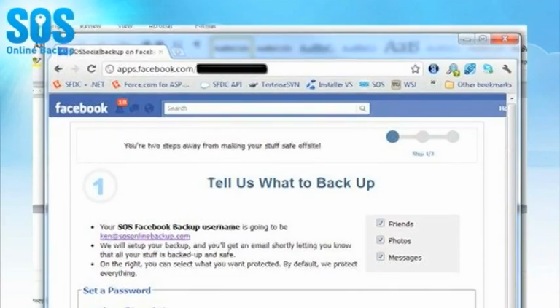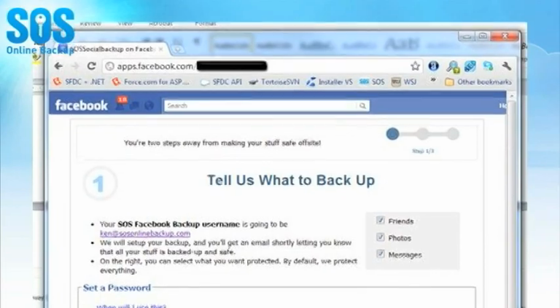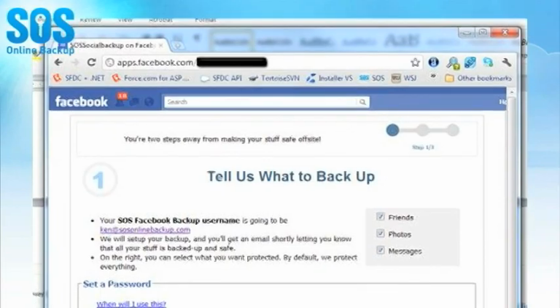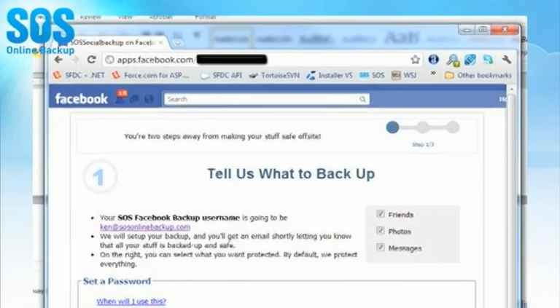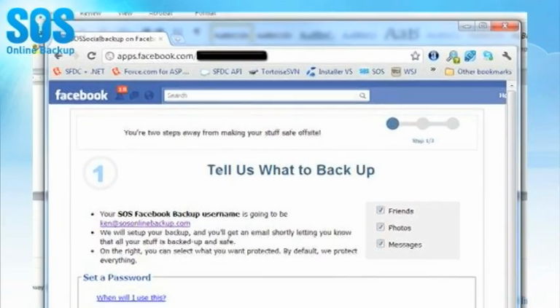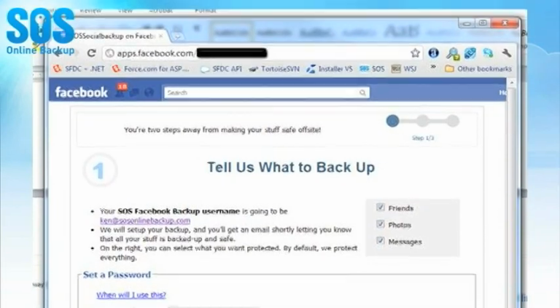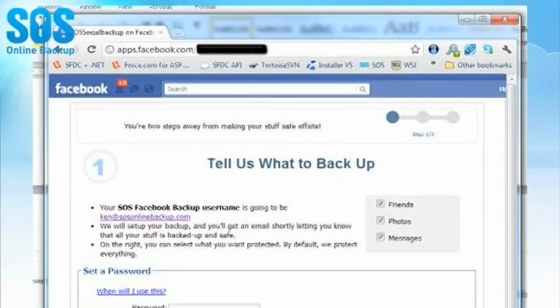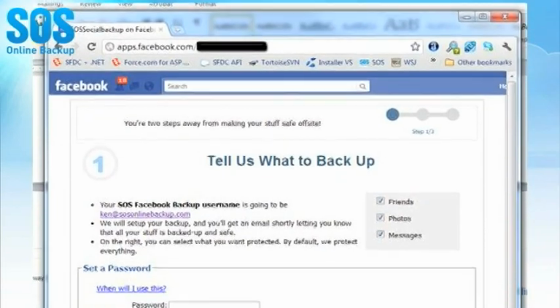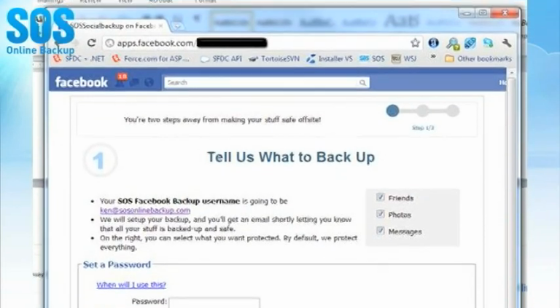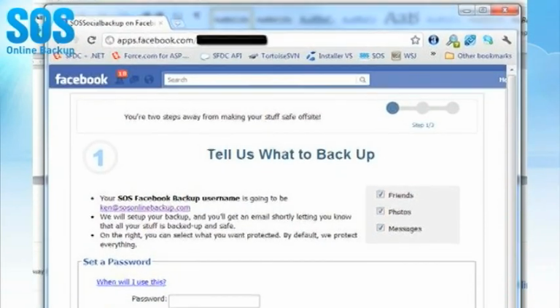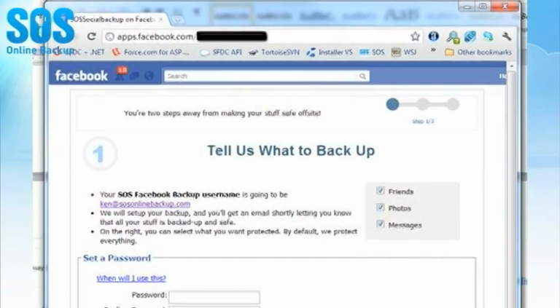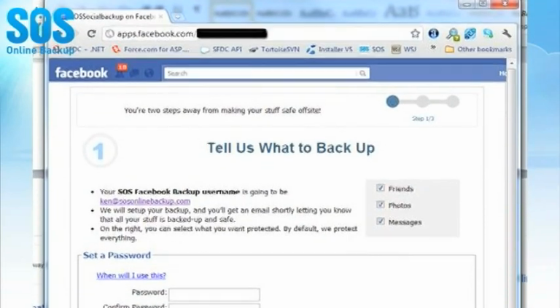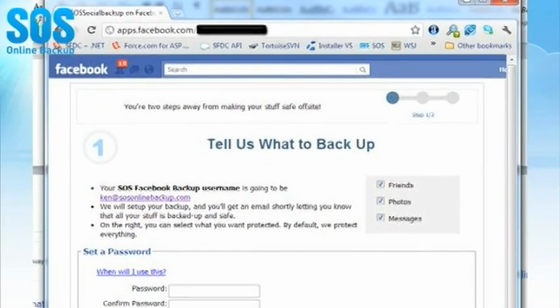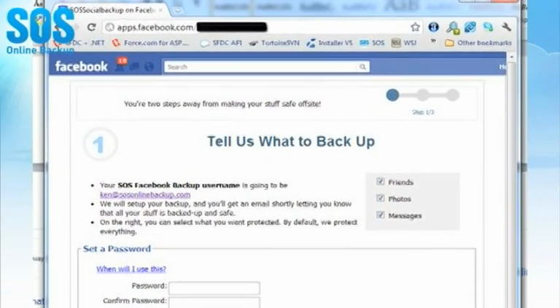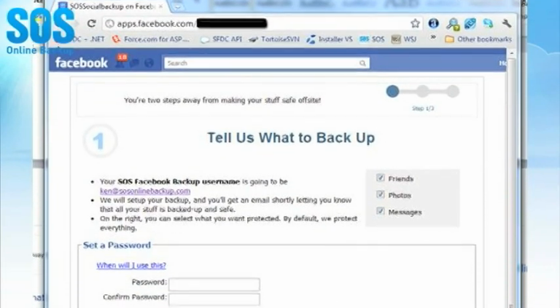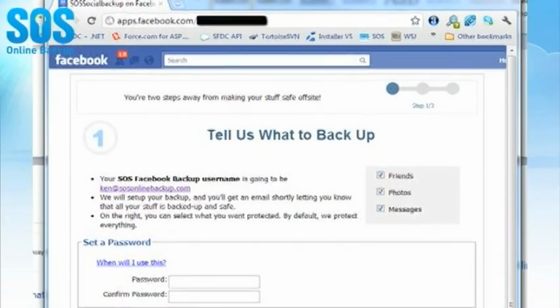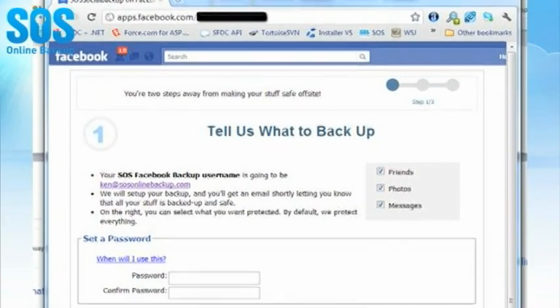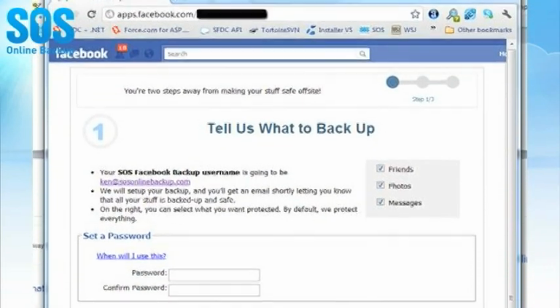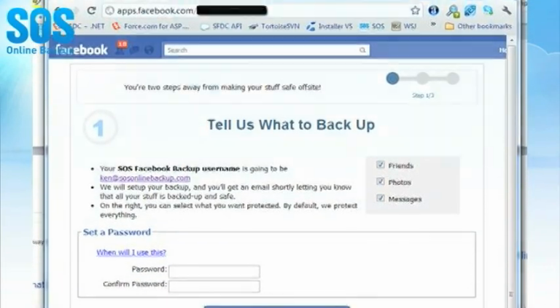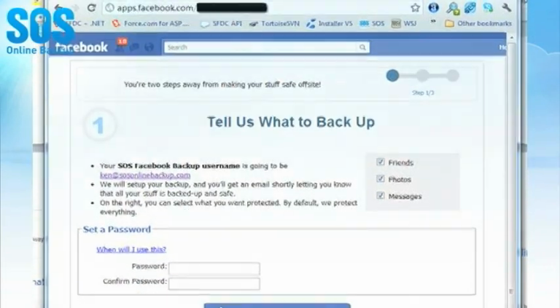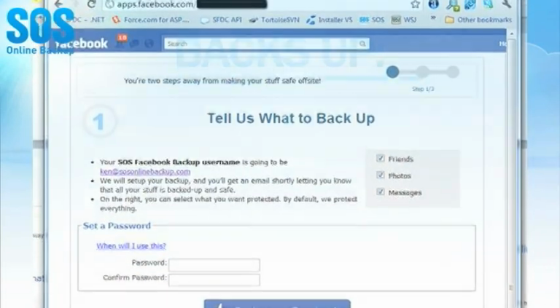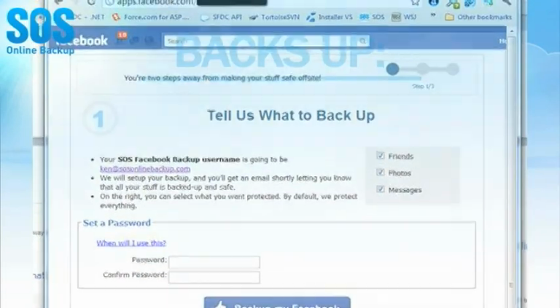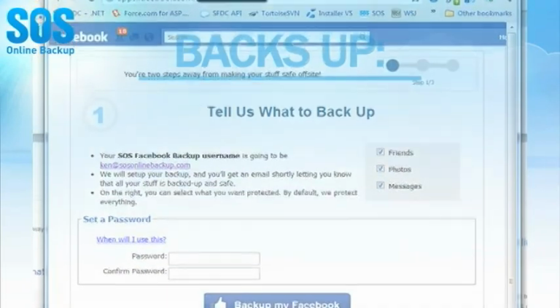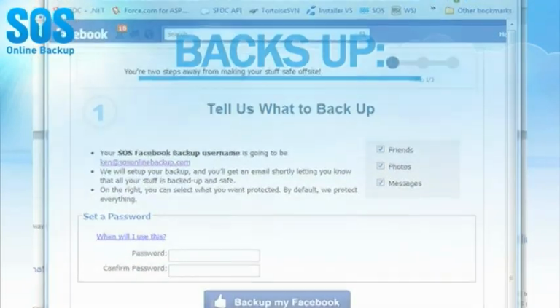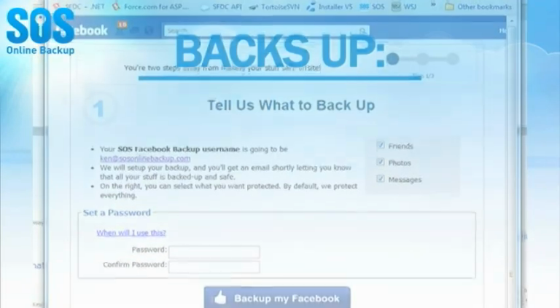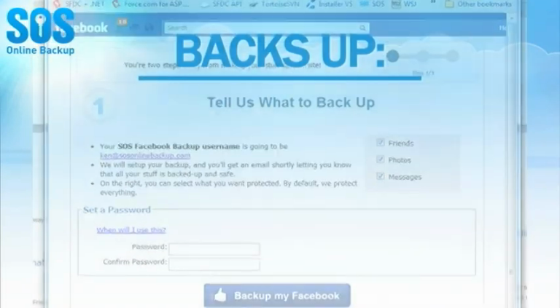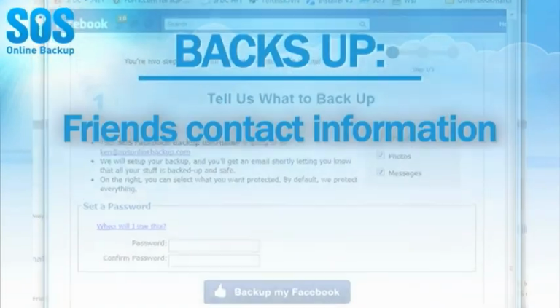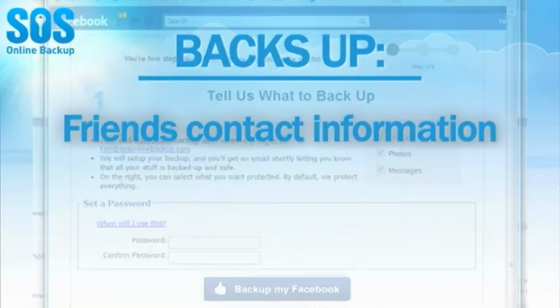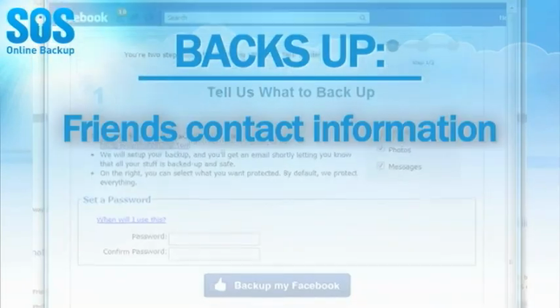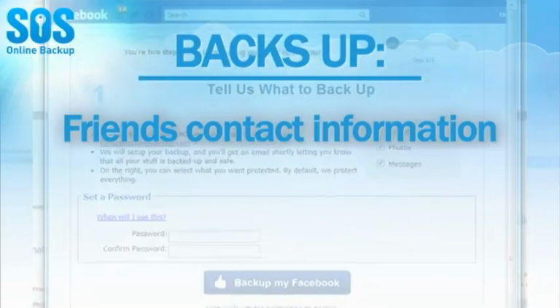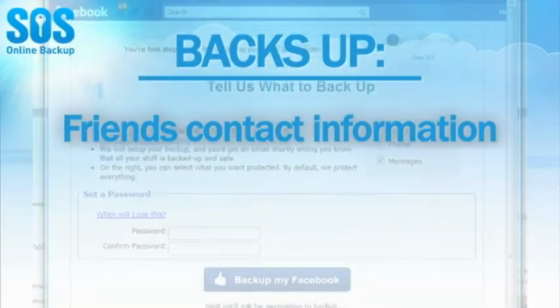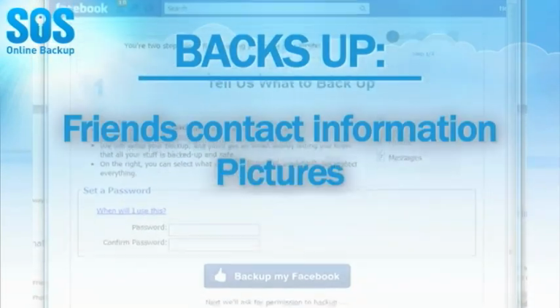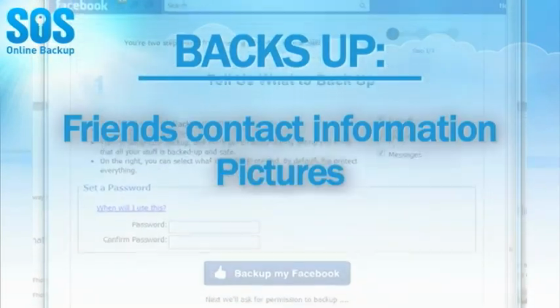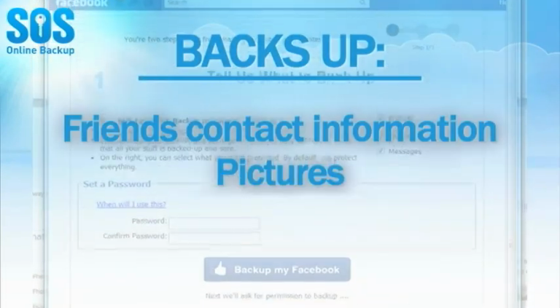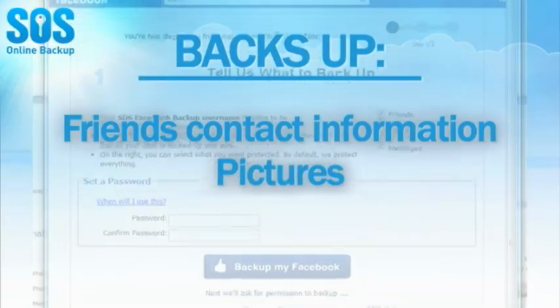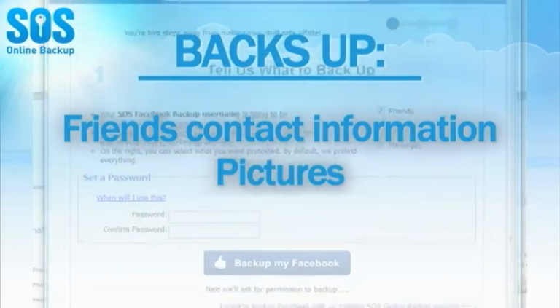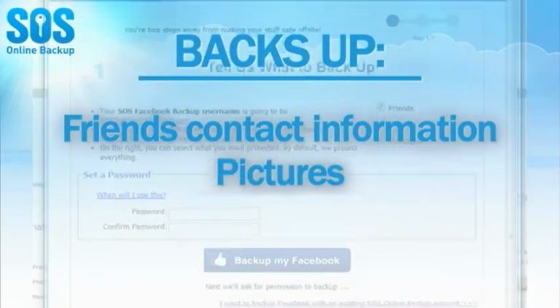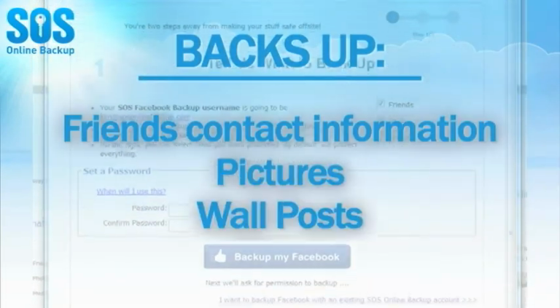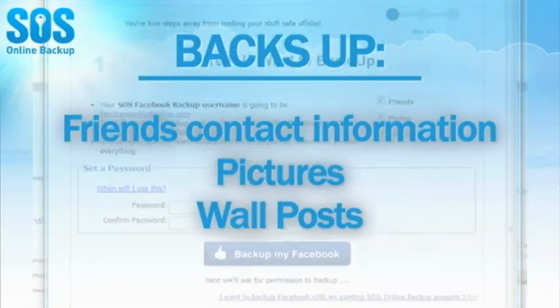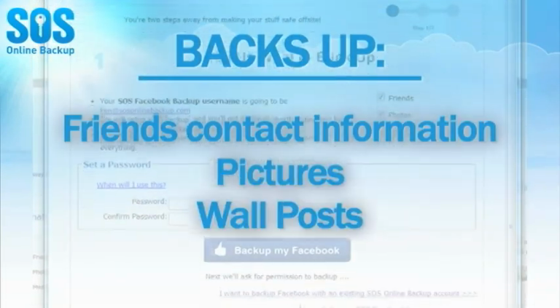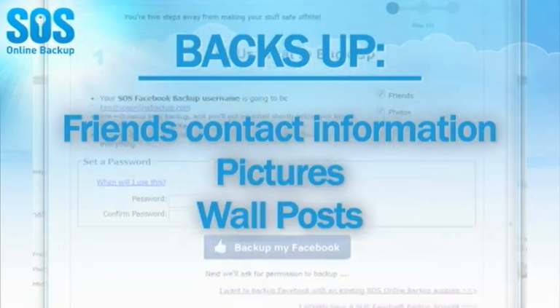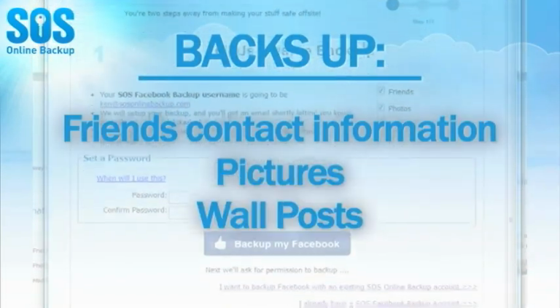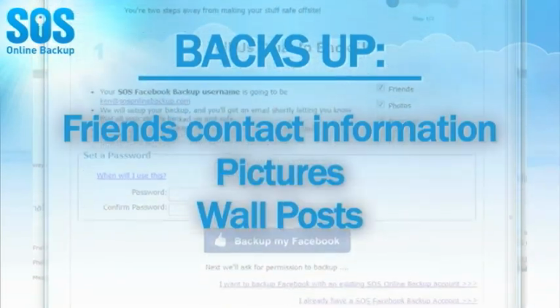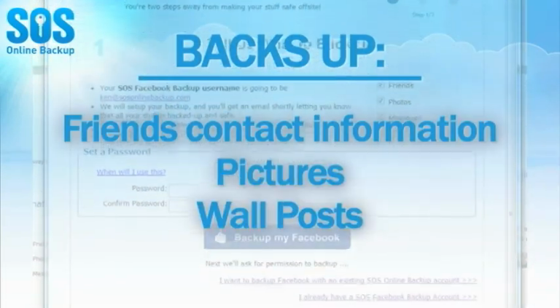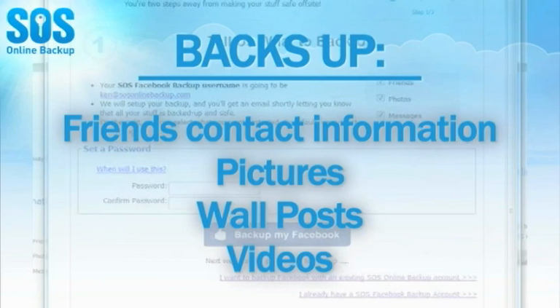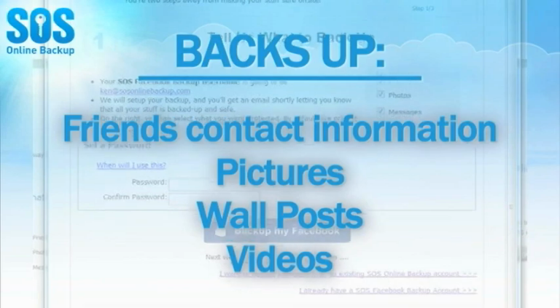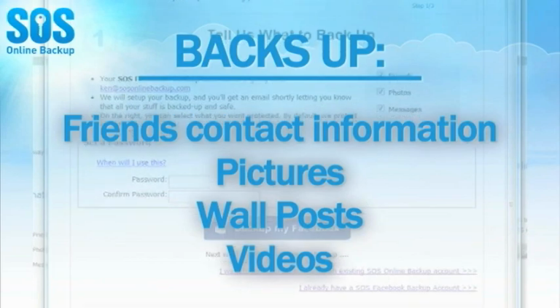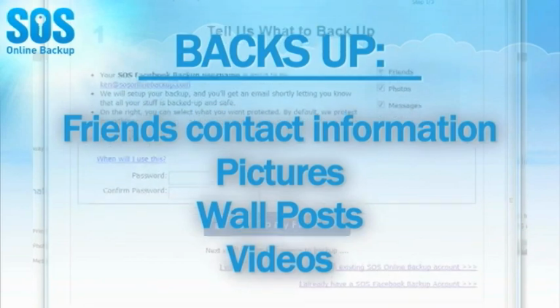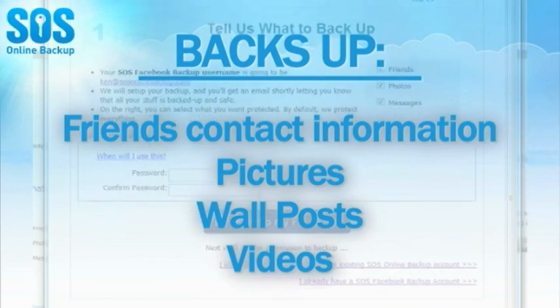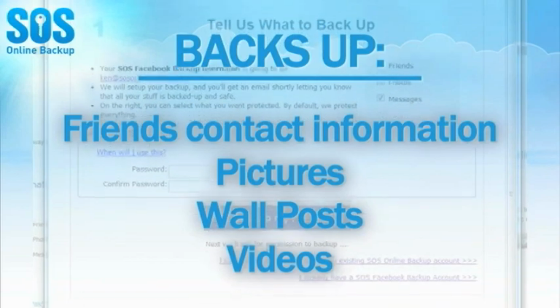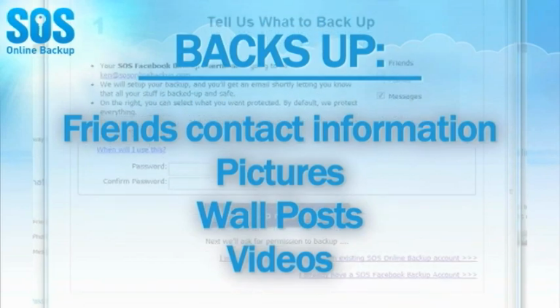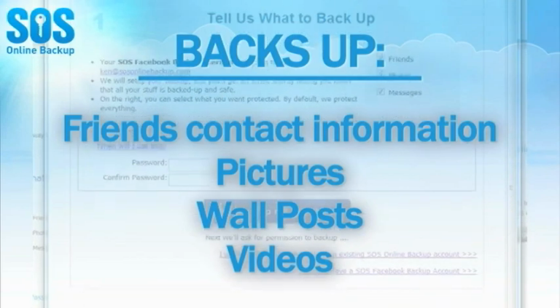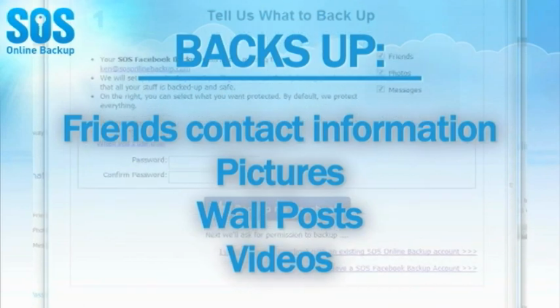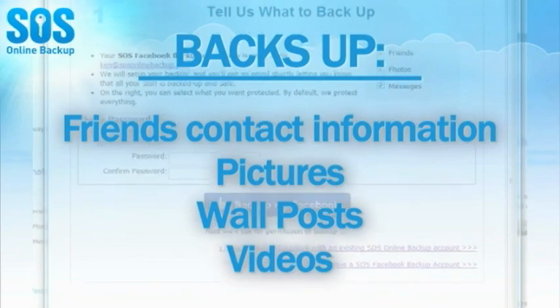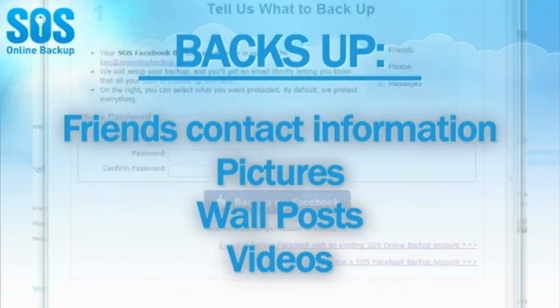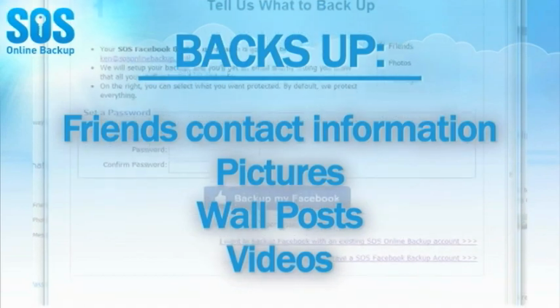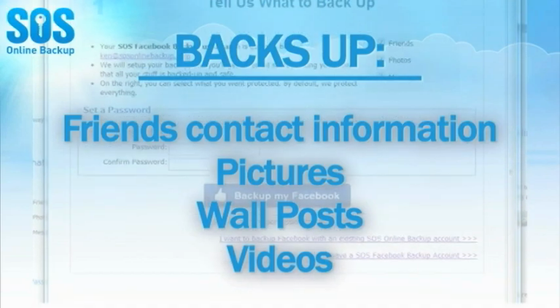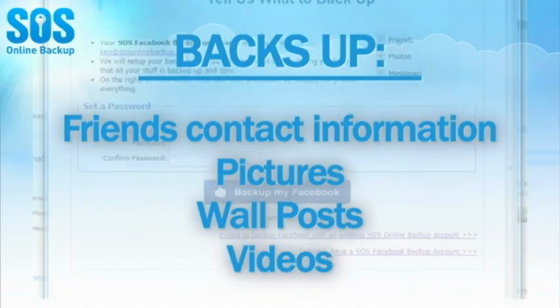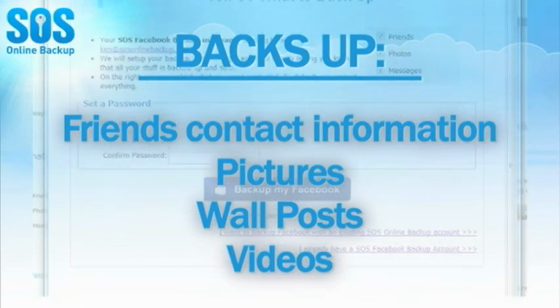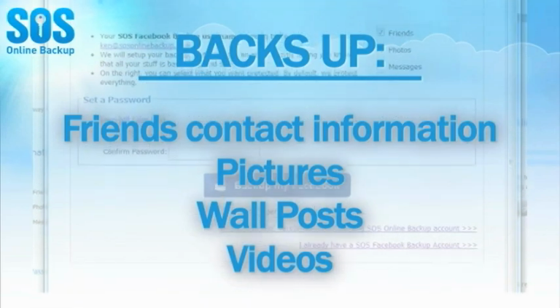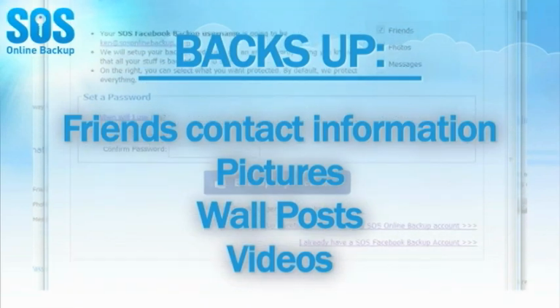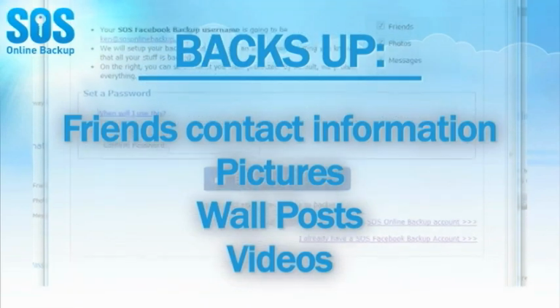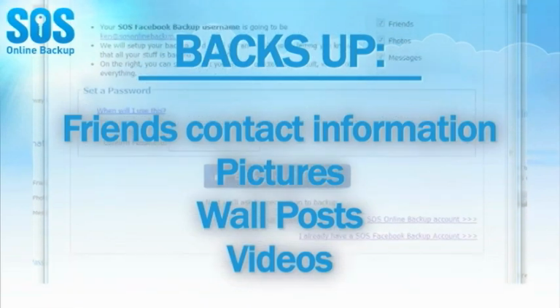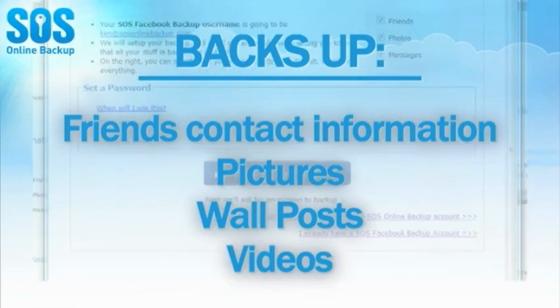Facebook is constantly changing. SOS protects all of your Facebook profile information, friends, pictures, wall posts, and other data with regularly scheduled updates.